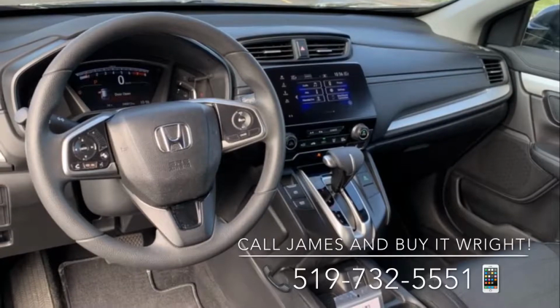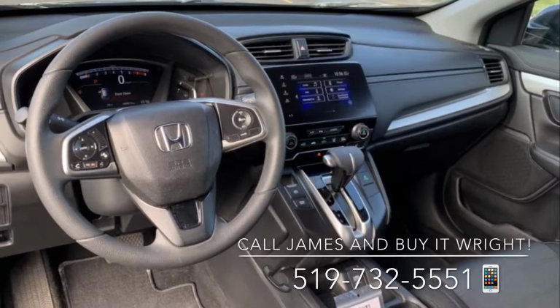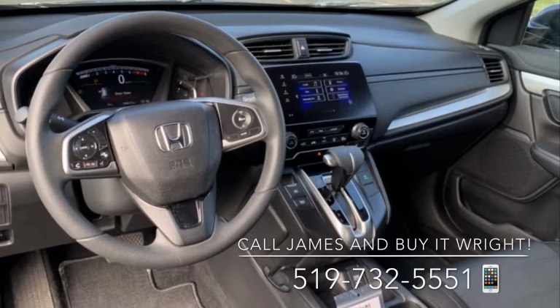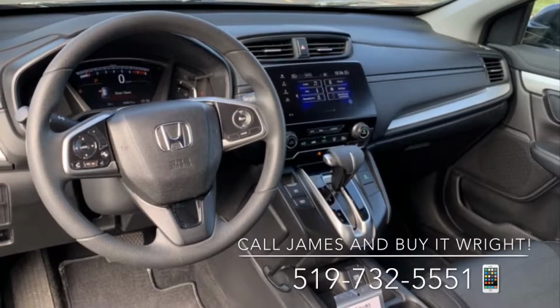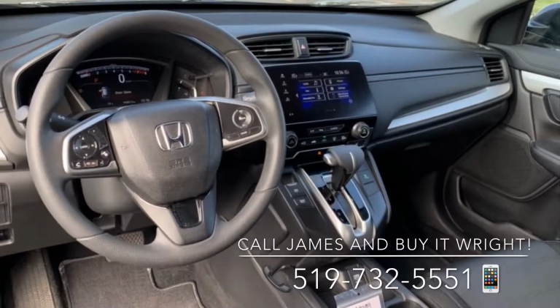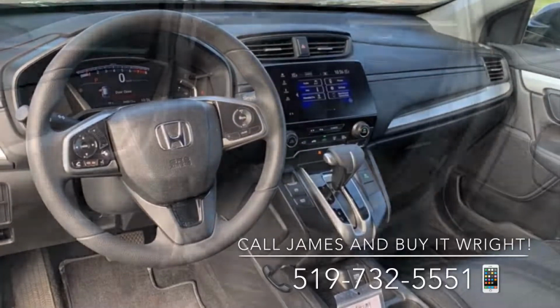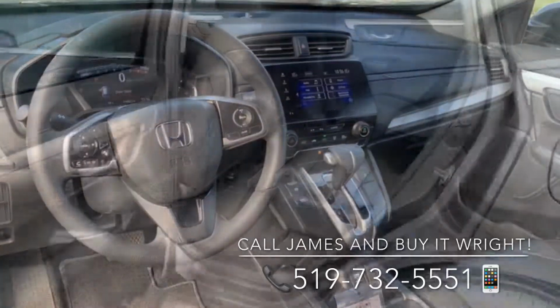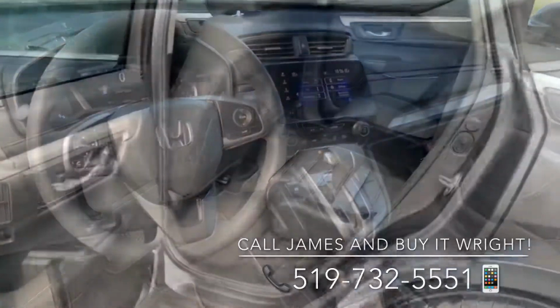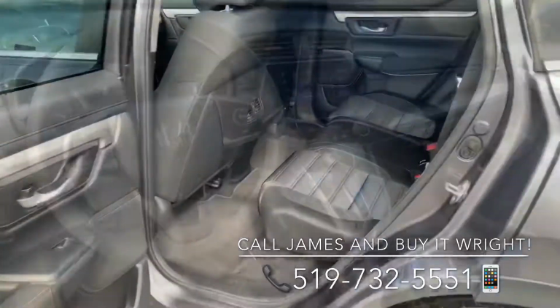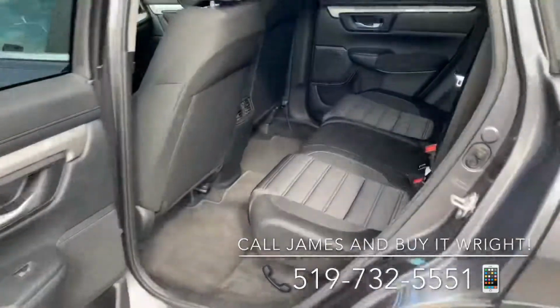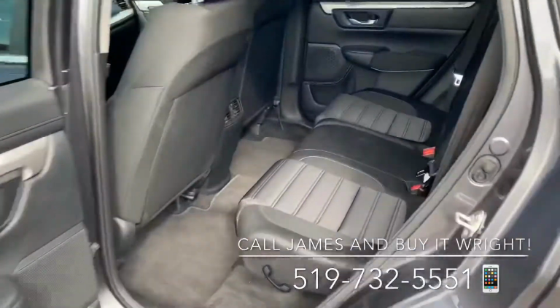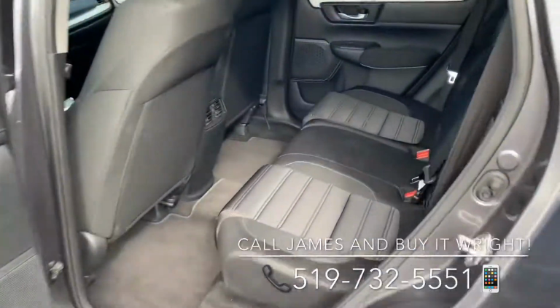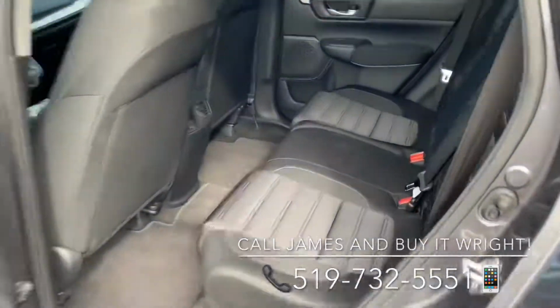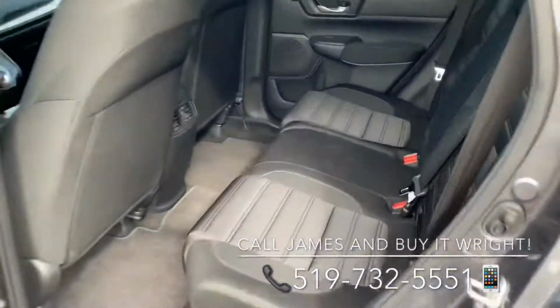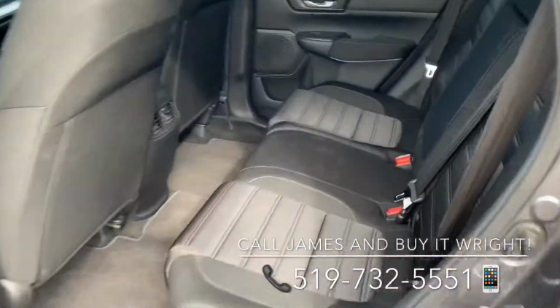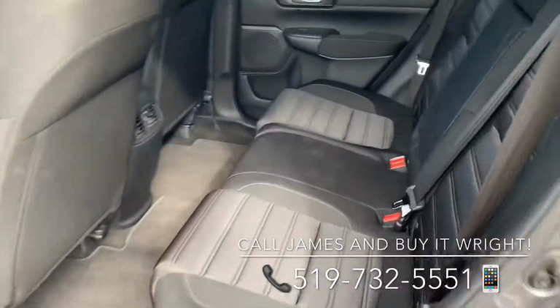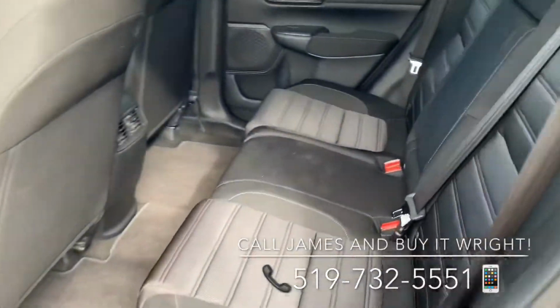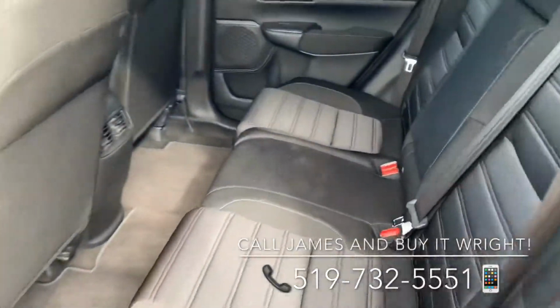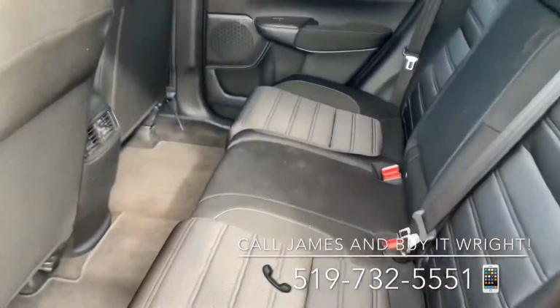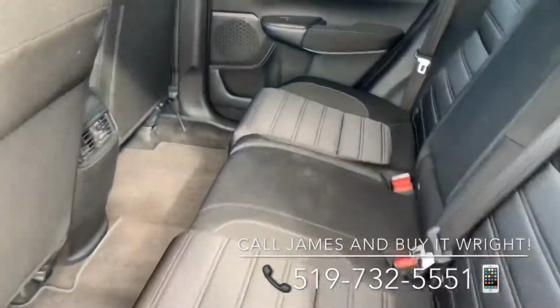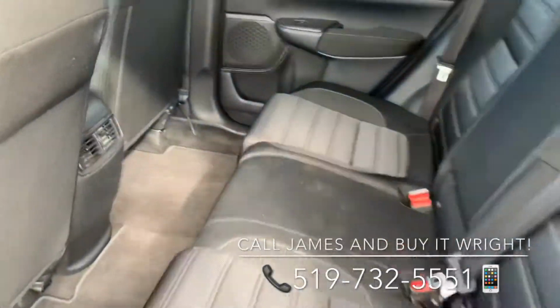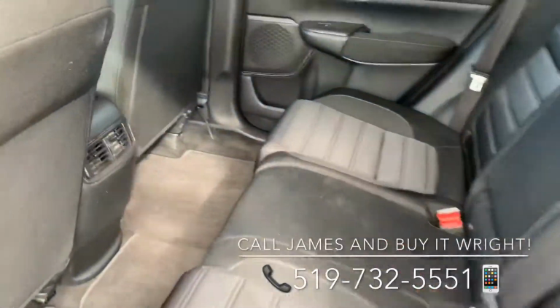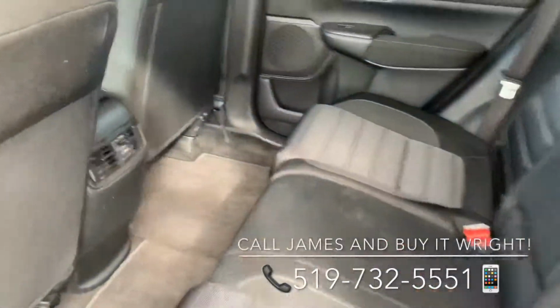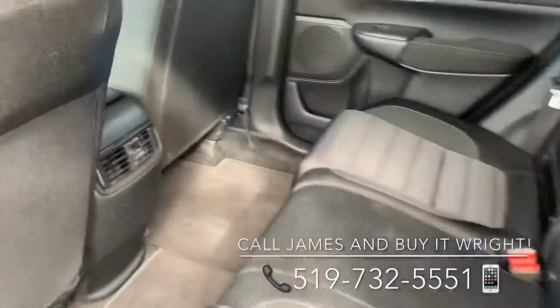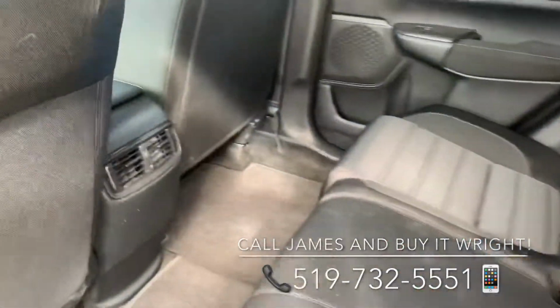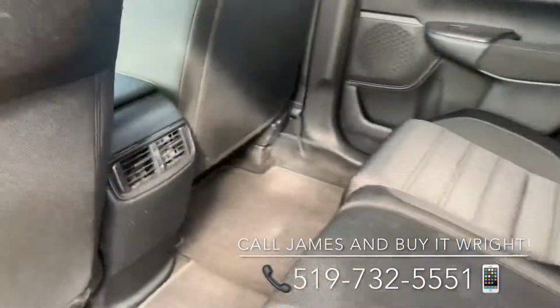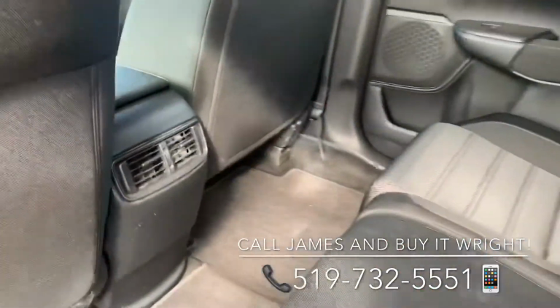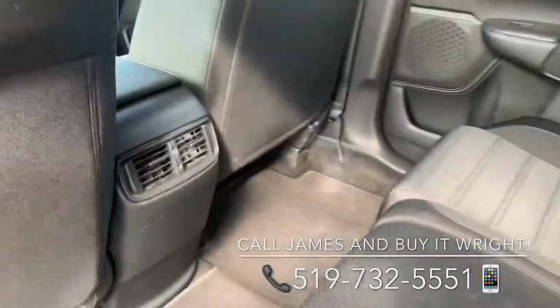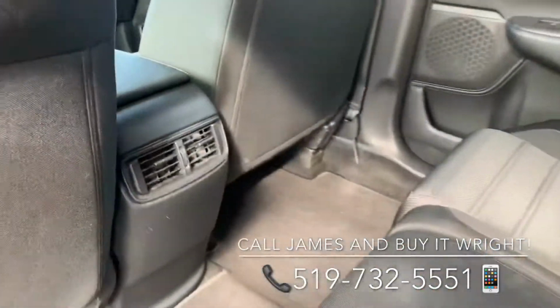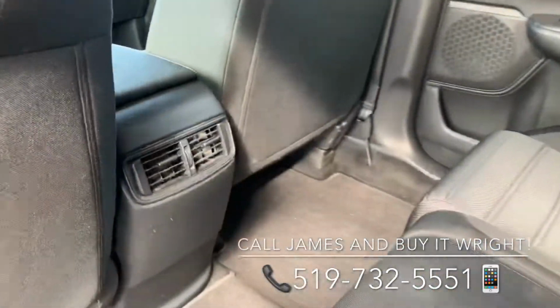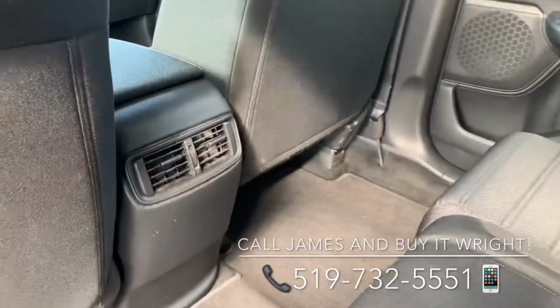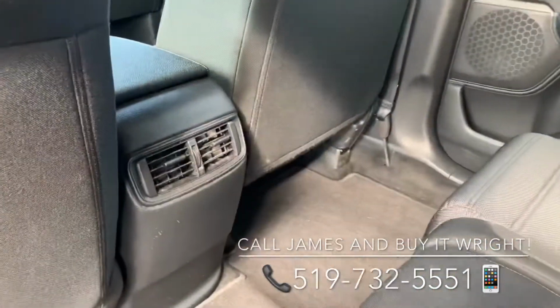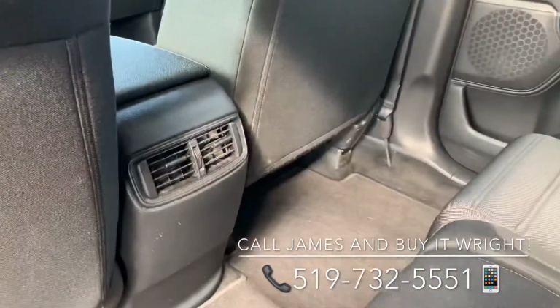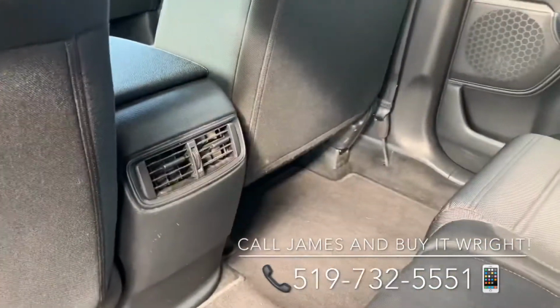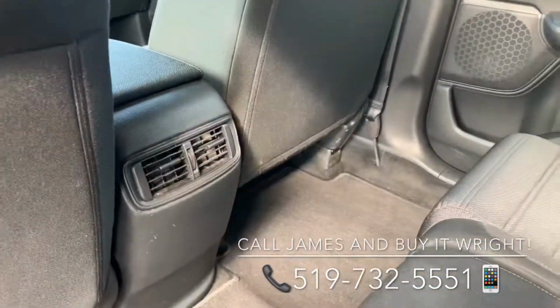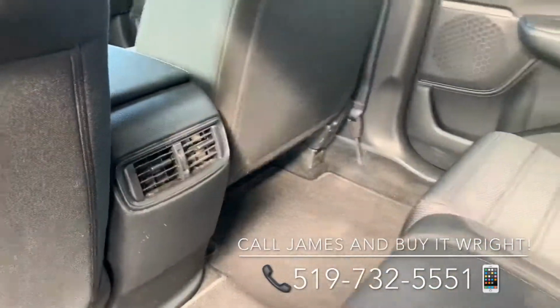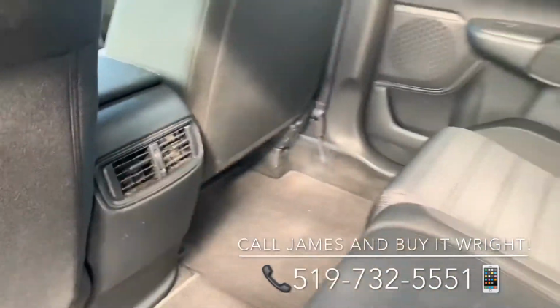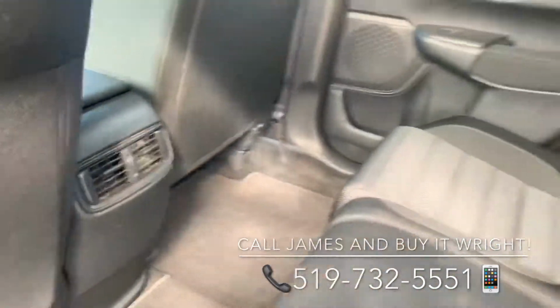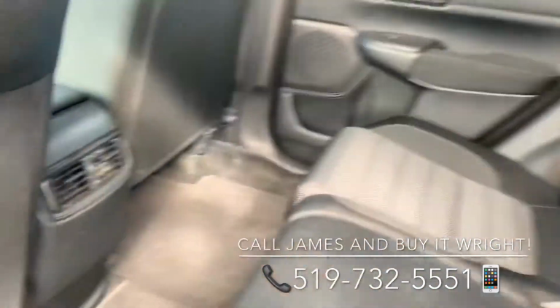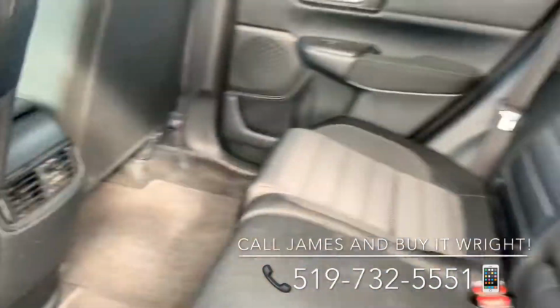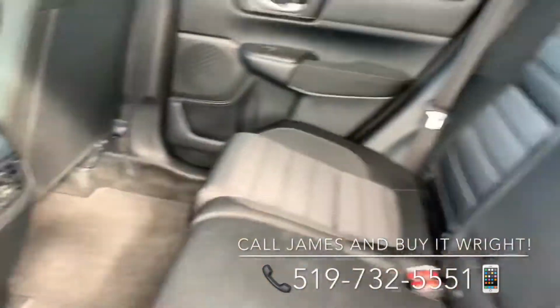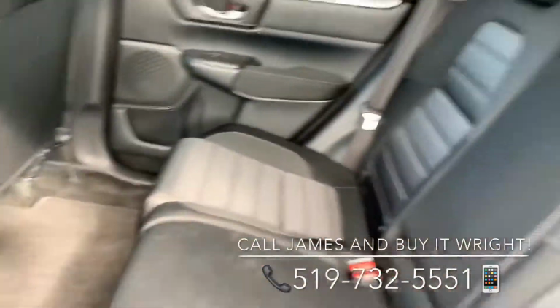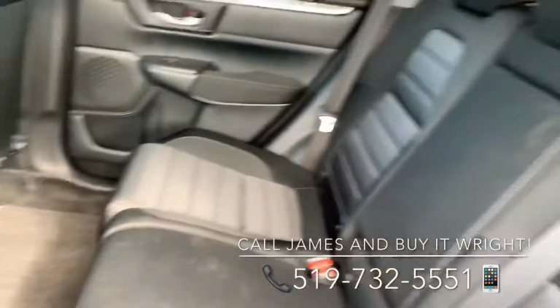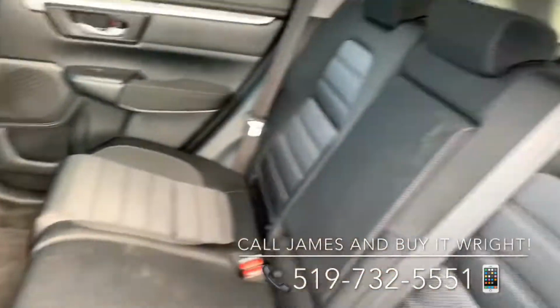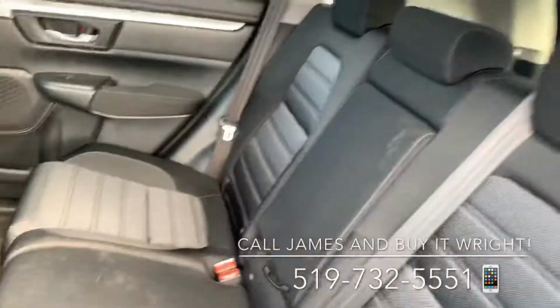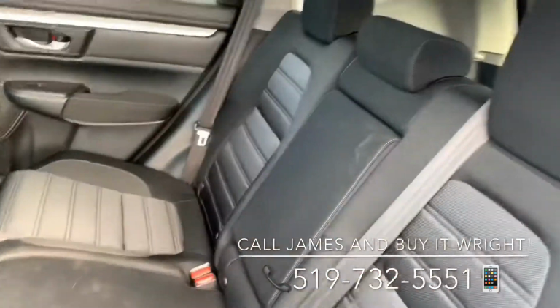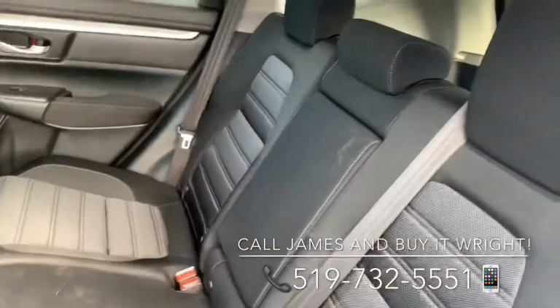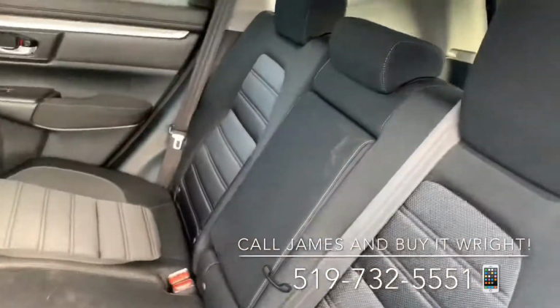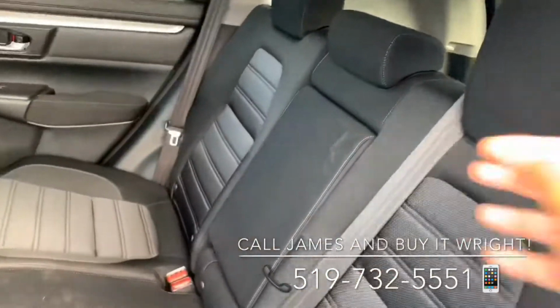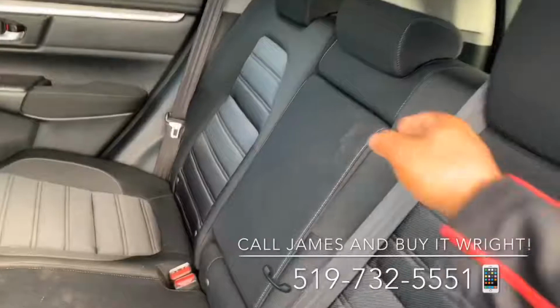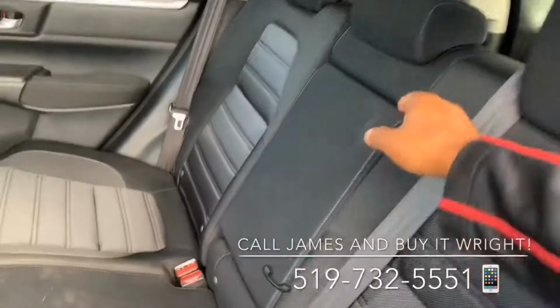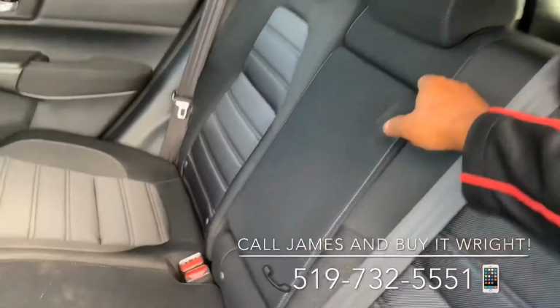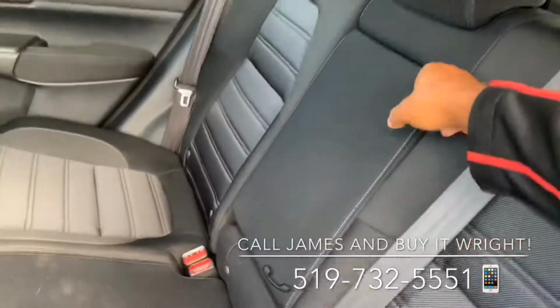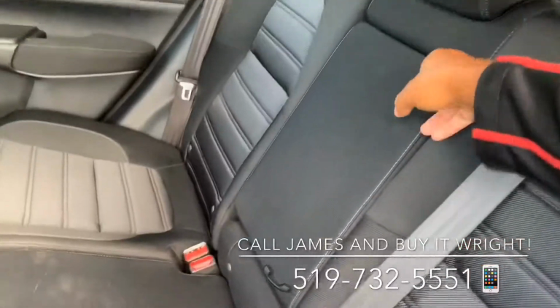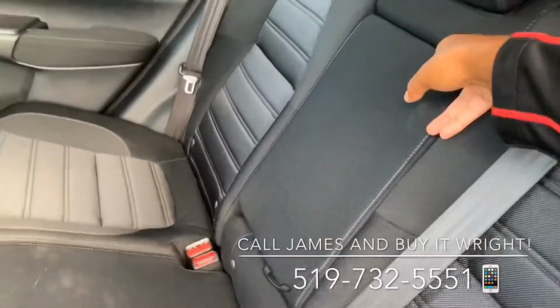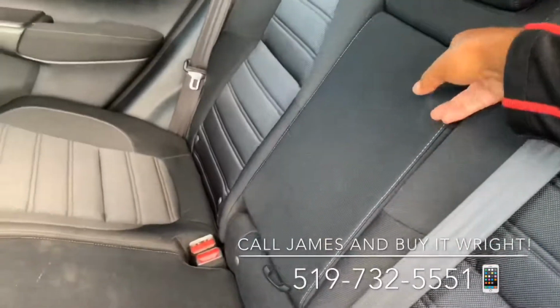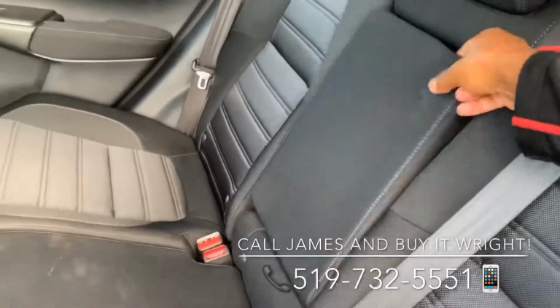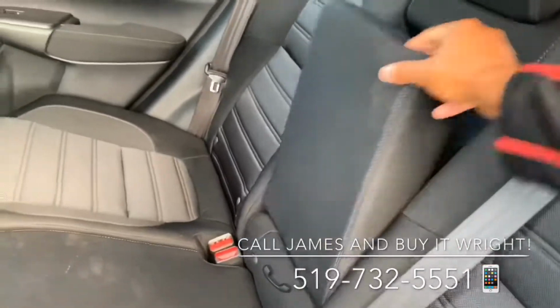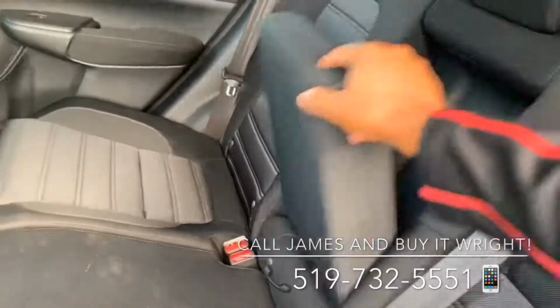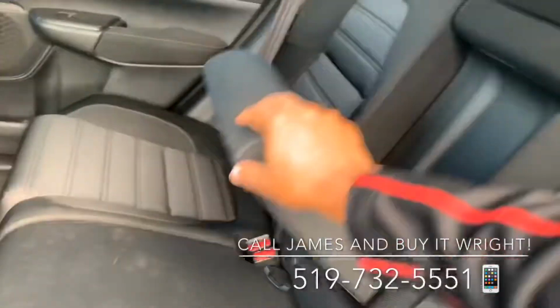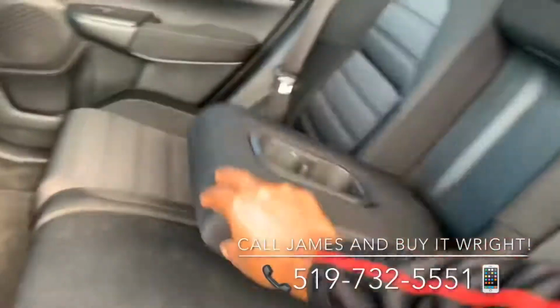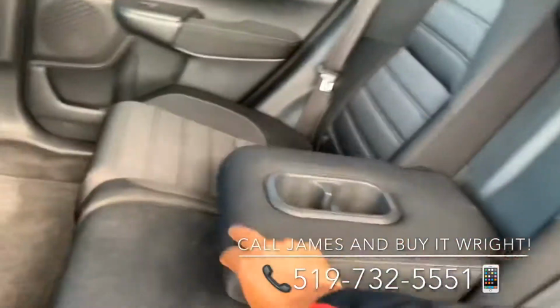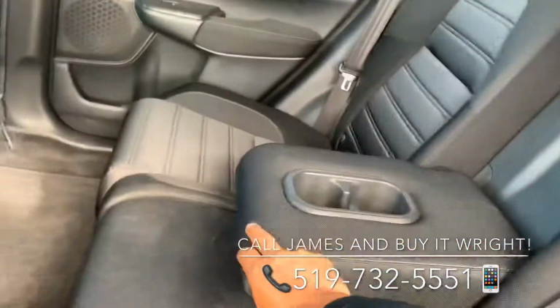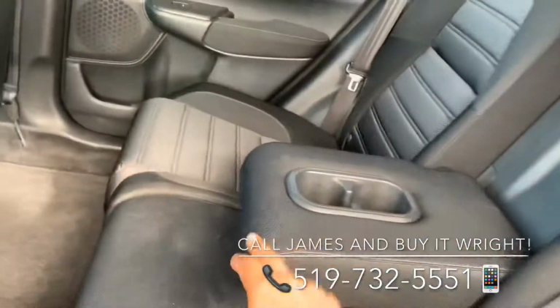The comfort continues in the rear of the vehicle with loads of passenger space, rear AC vents, and a folding-down center armrest equipped with cup holders.